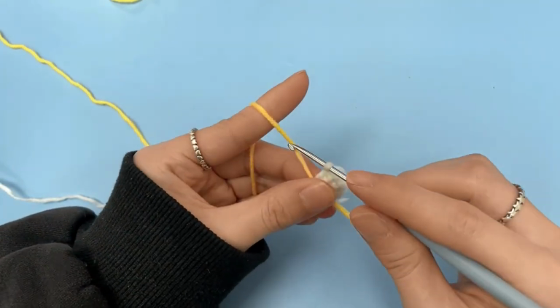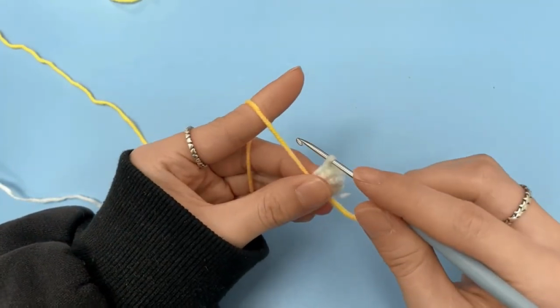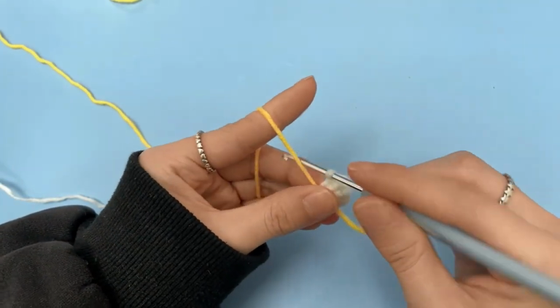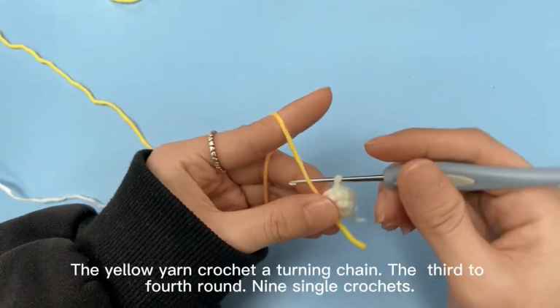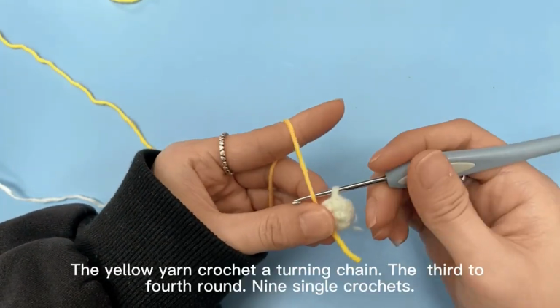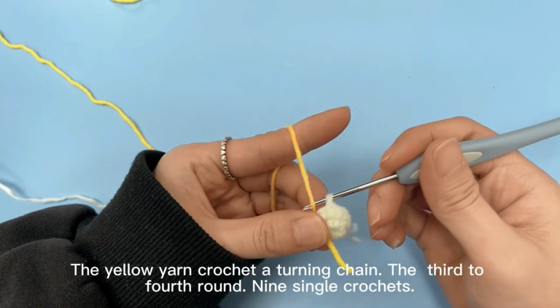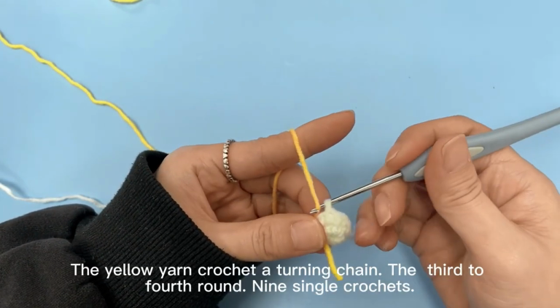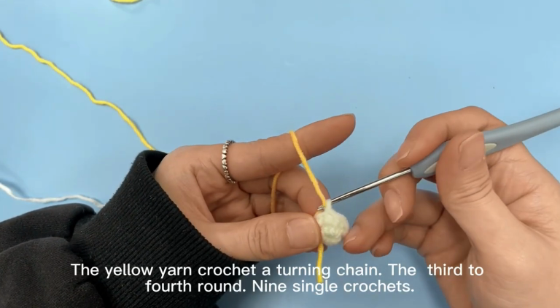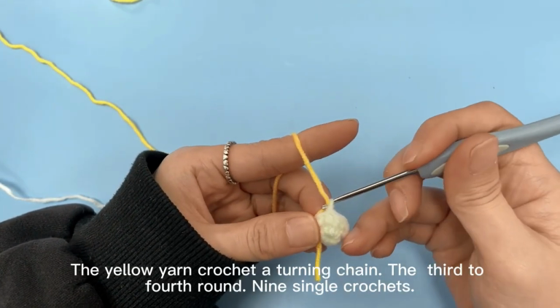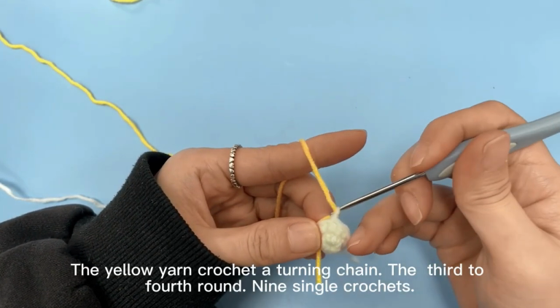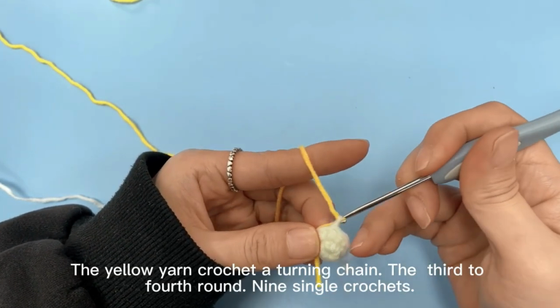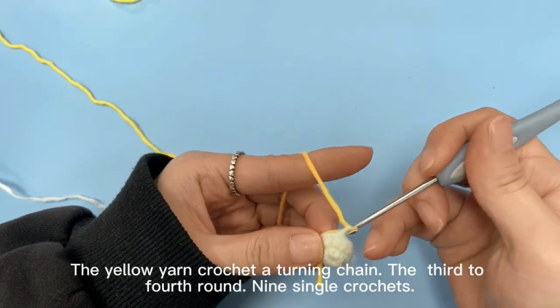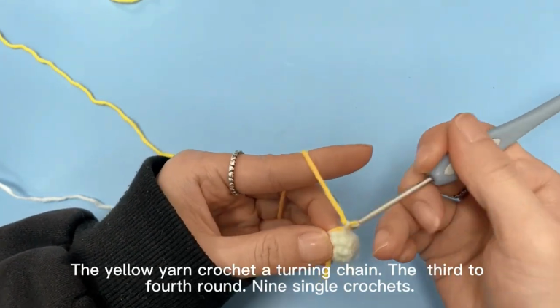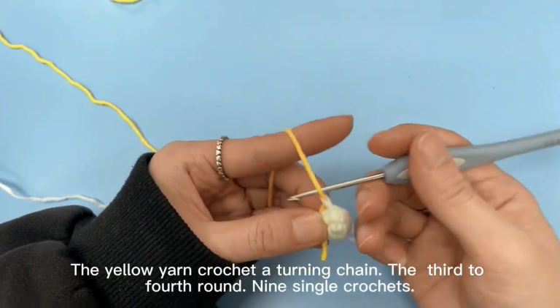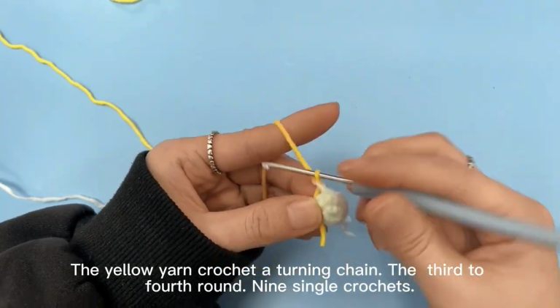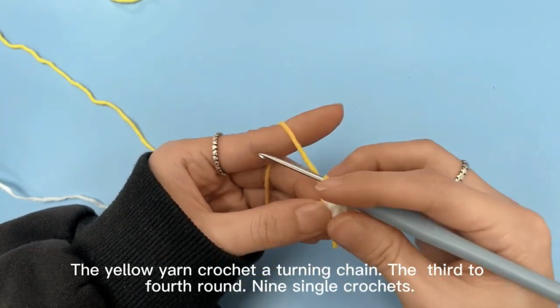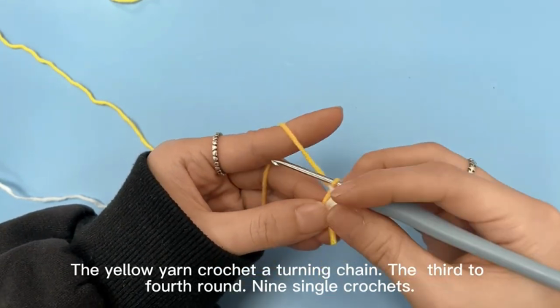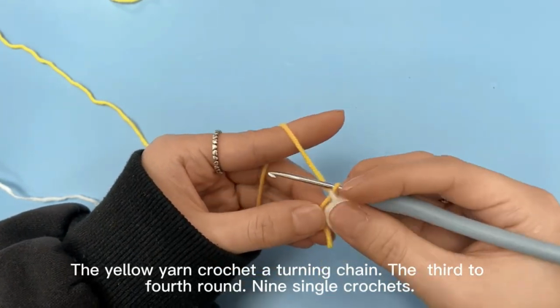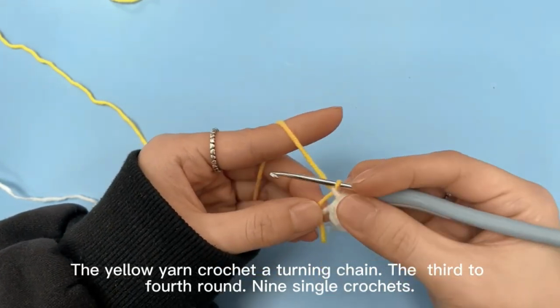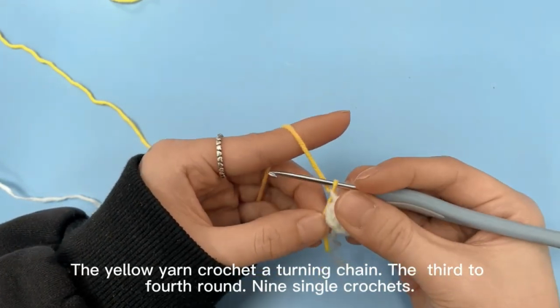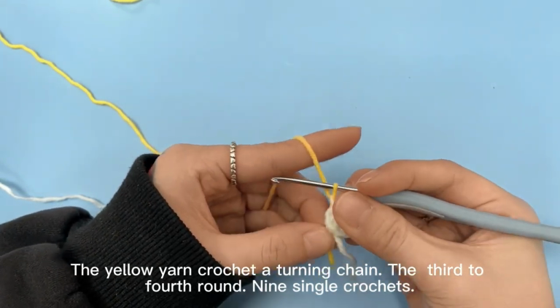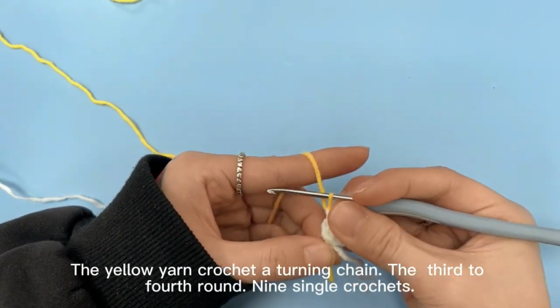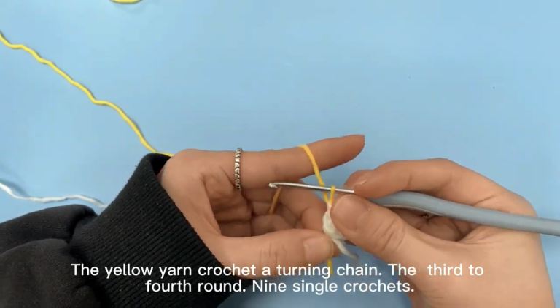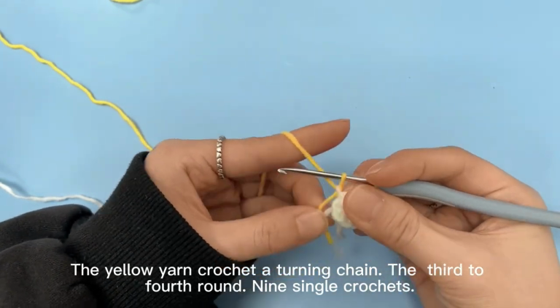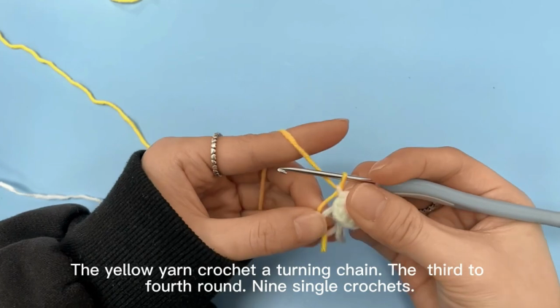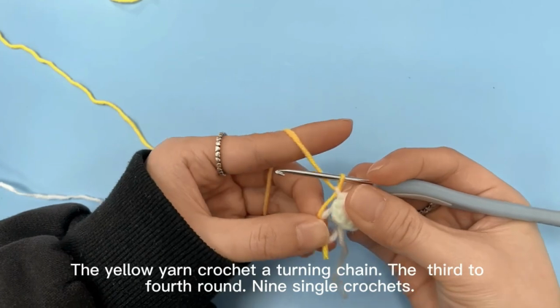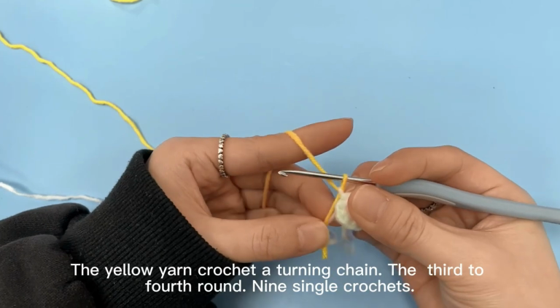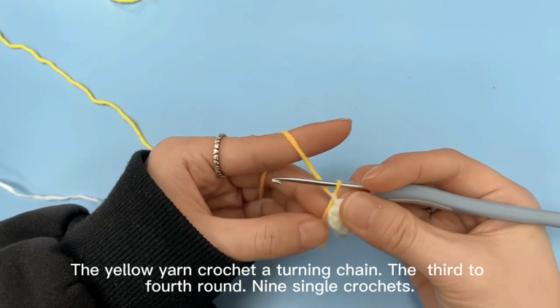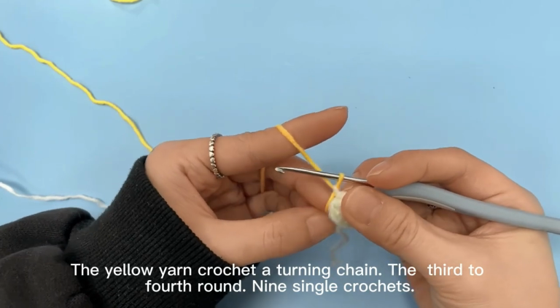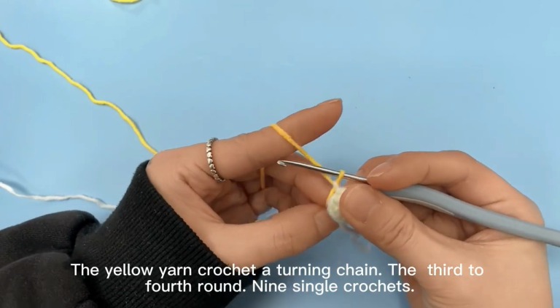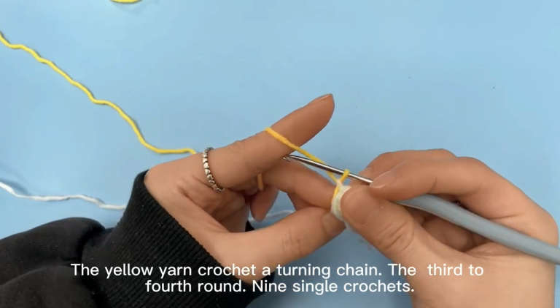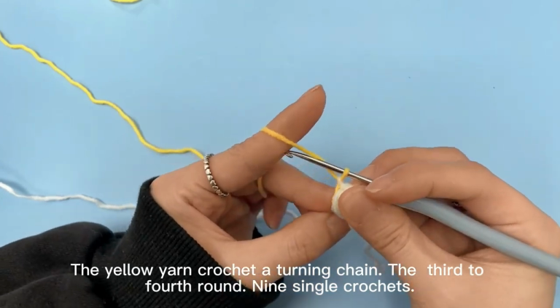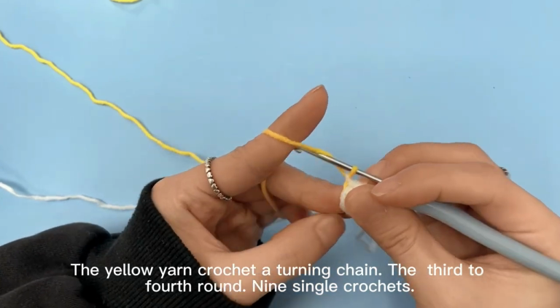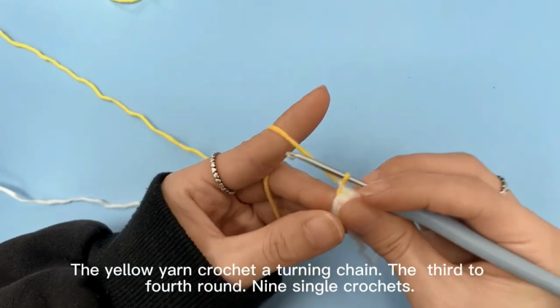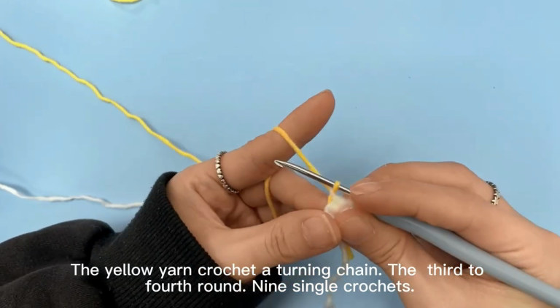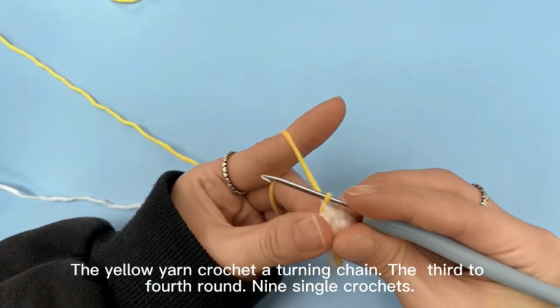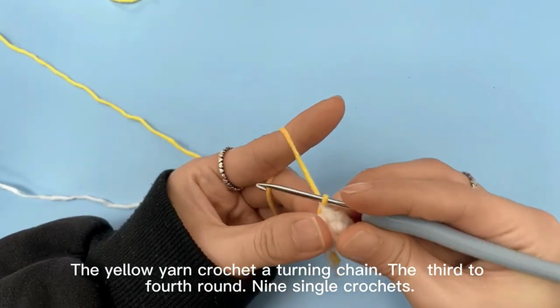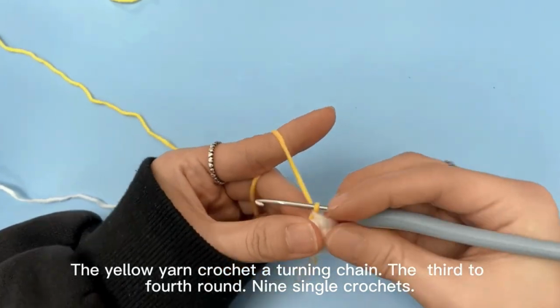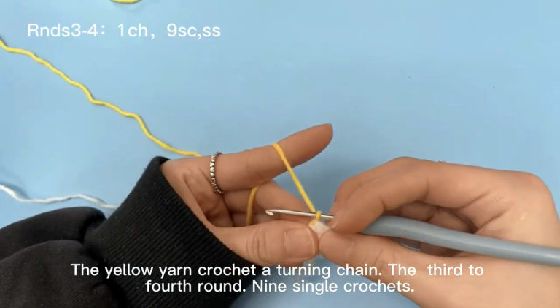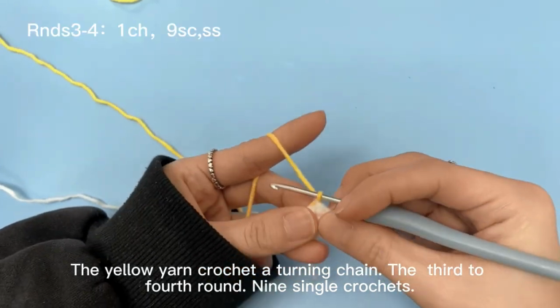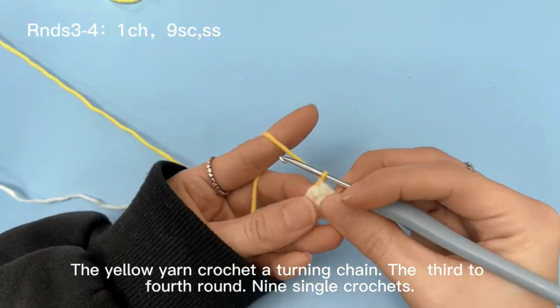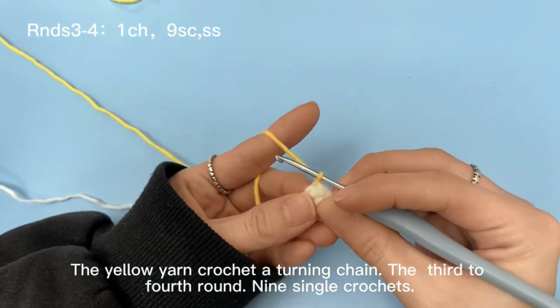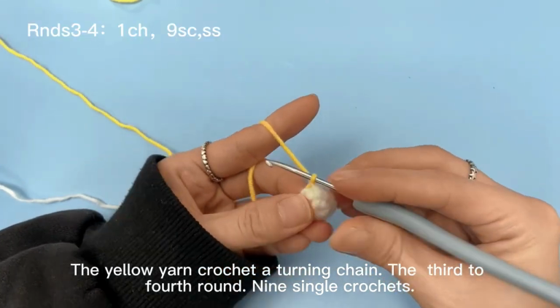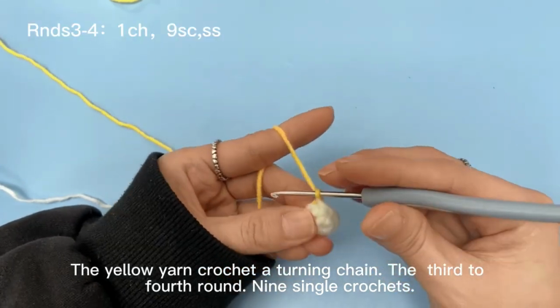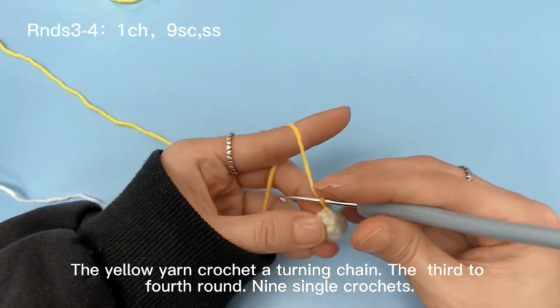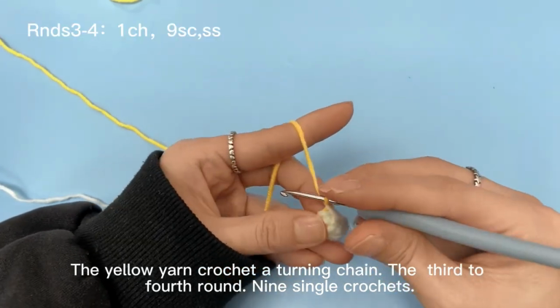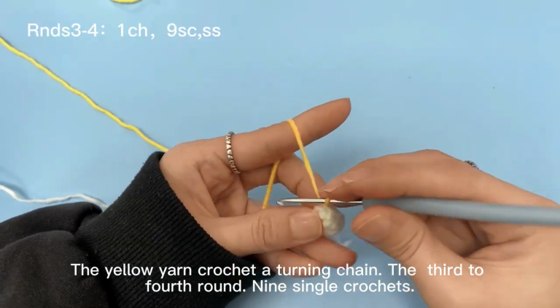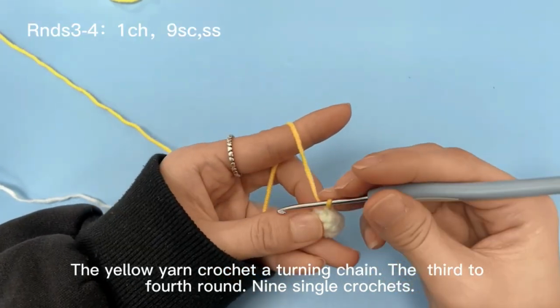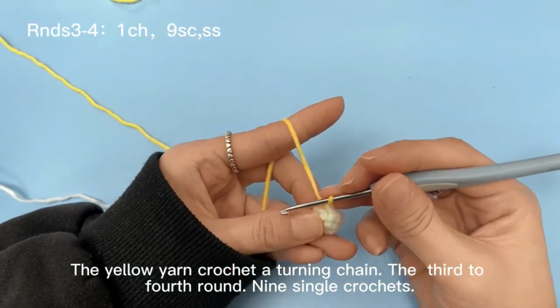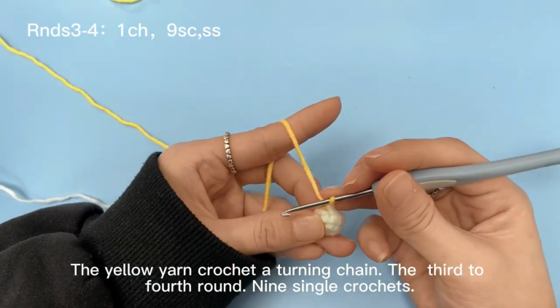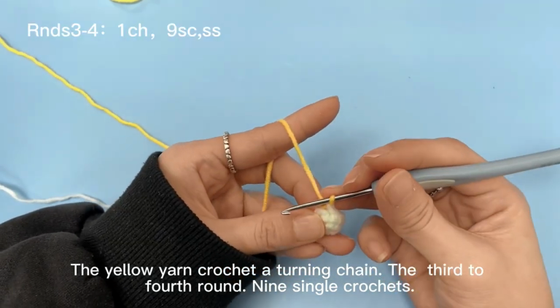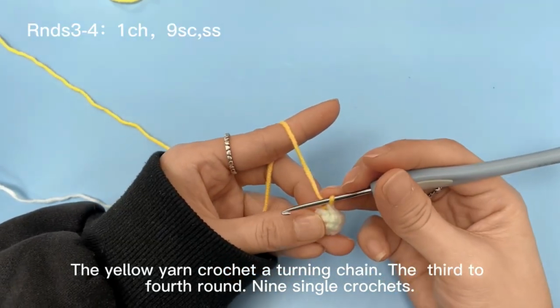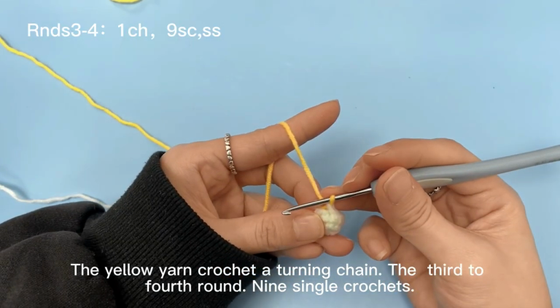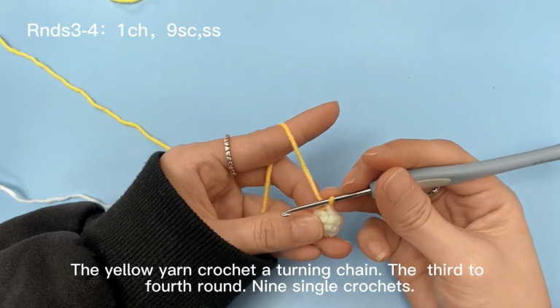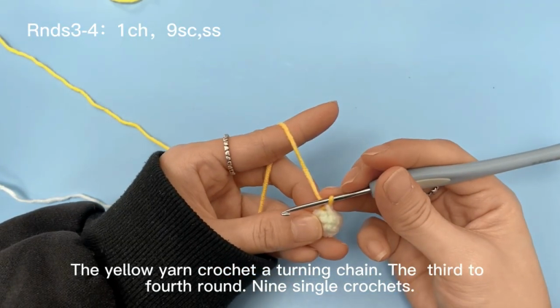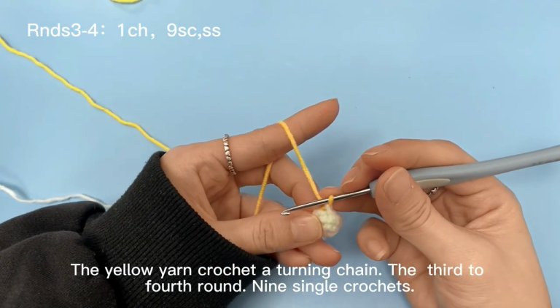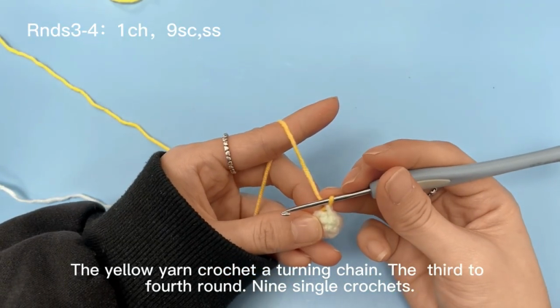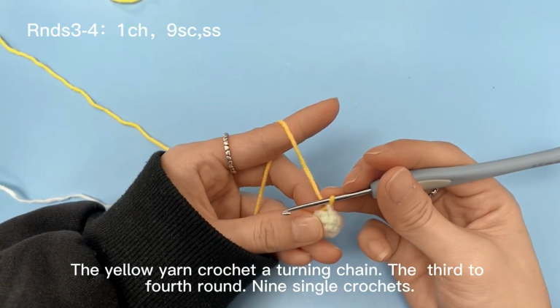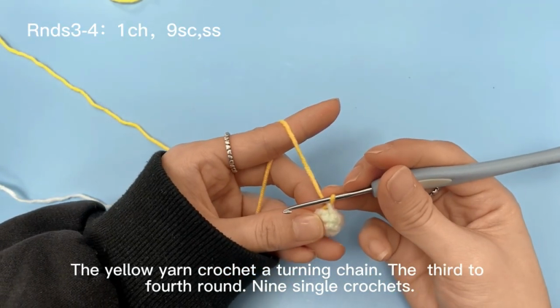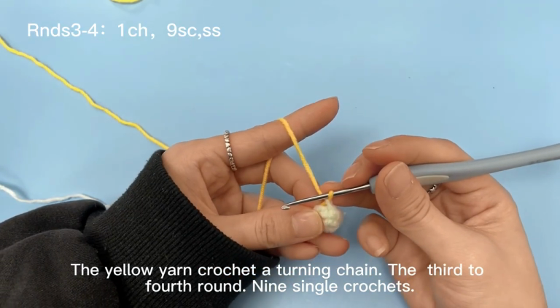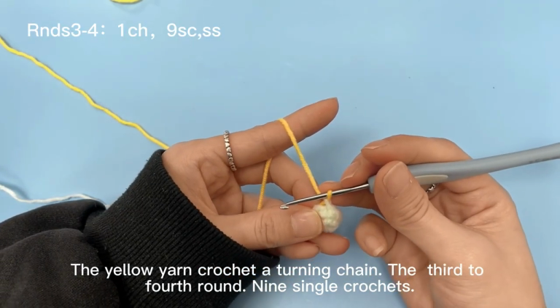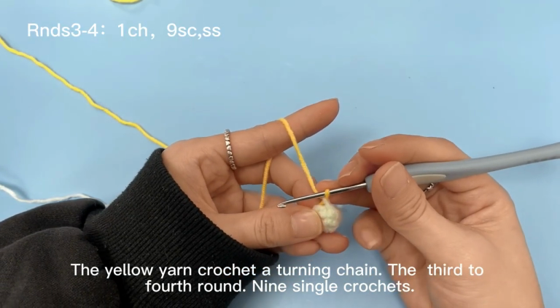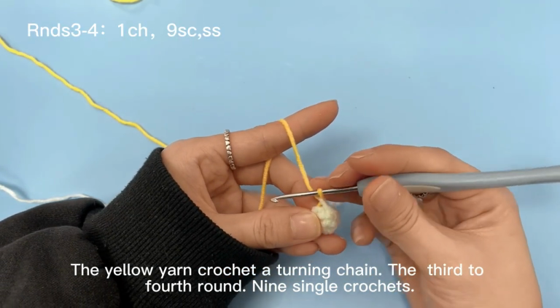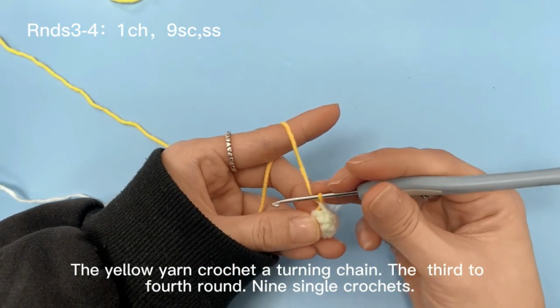The yellow yarn crochet to turning chain, the 3rd to 4th round, 9sc. And the yellow shade, let's go.